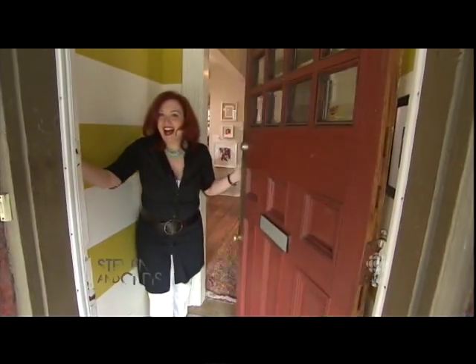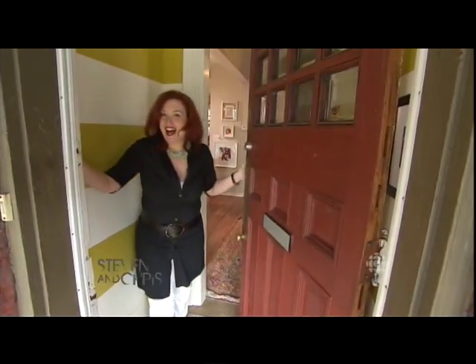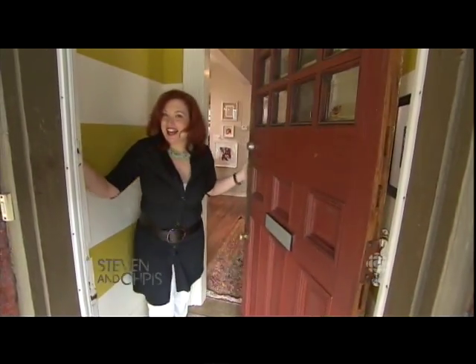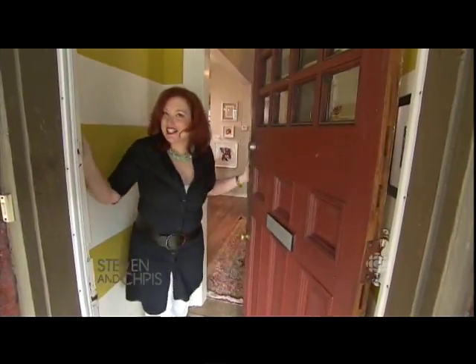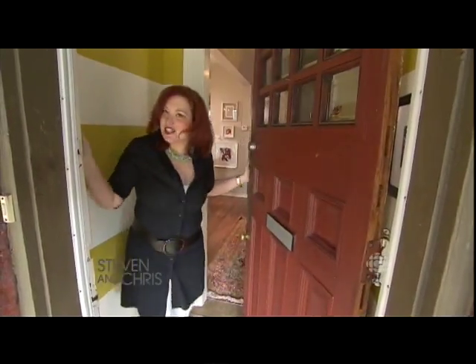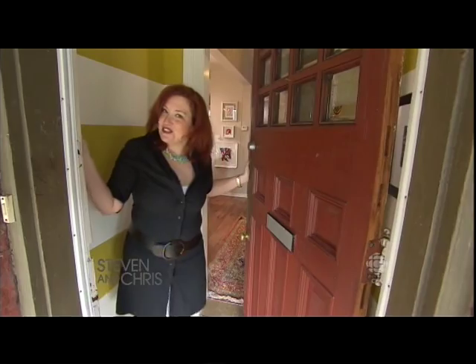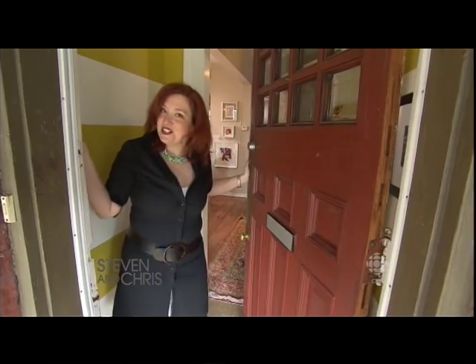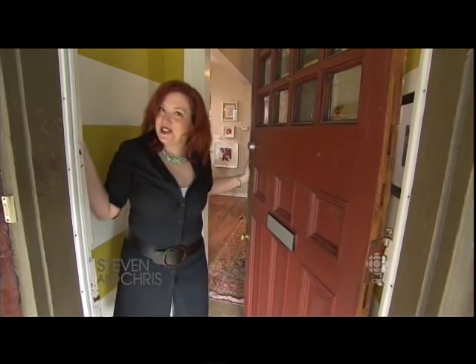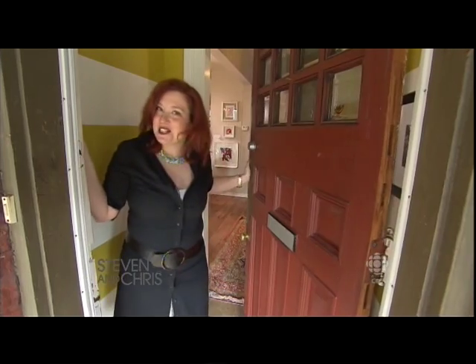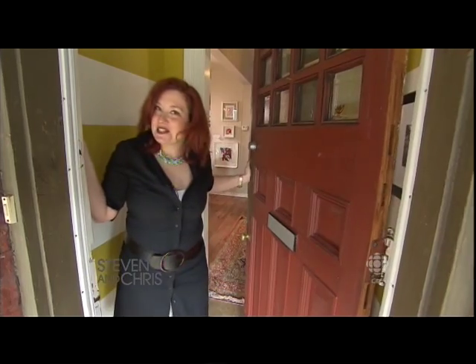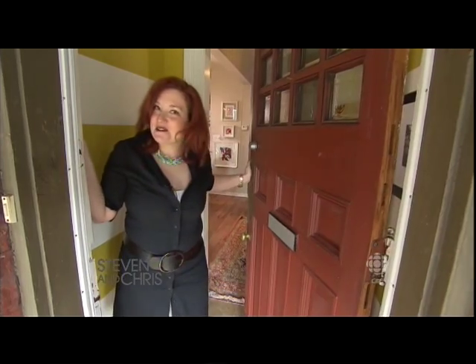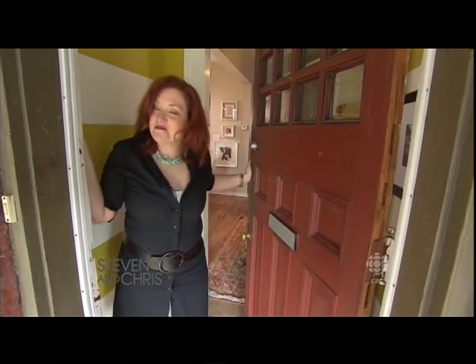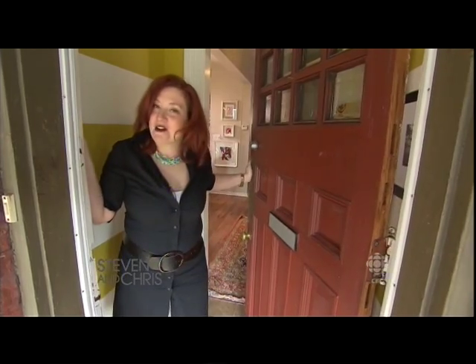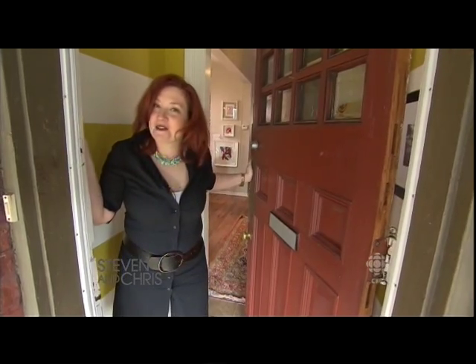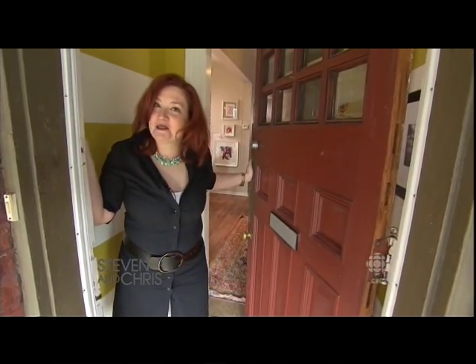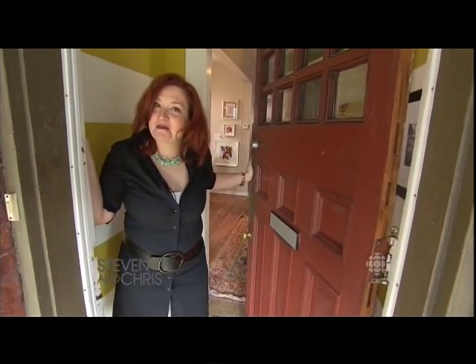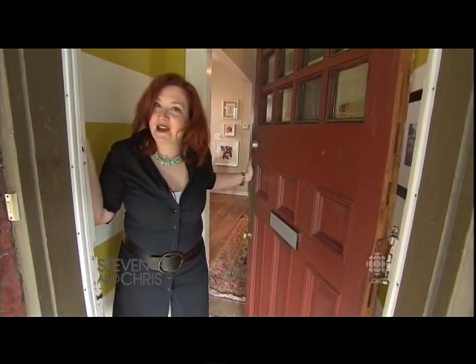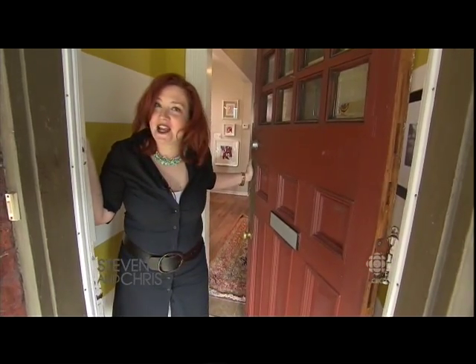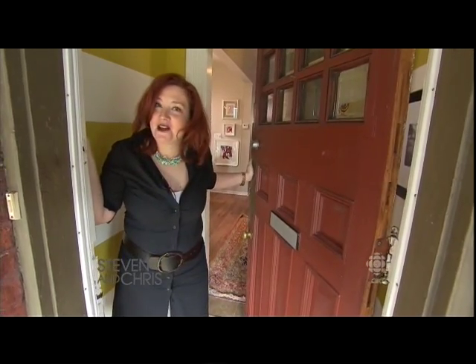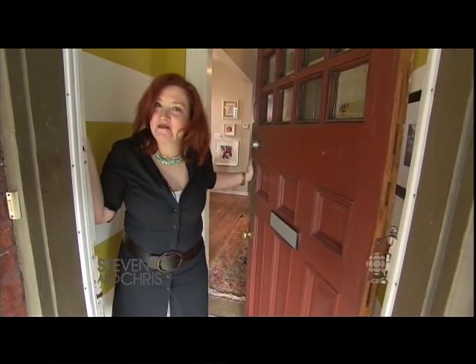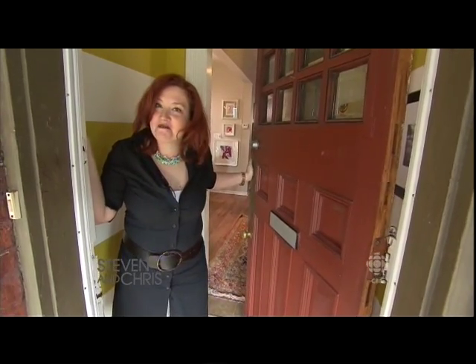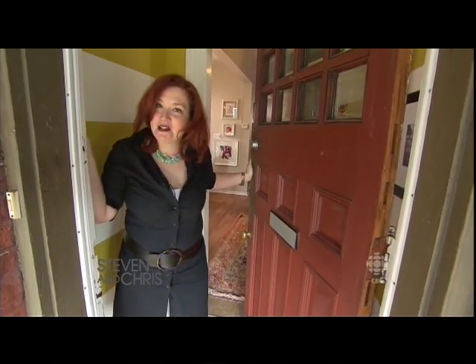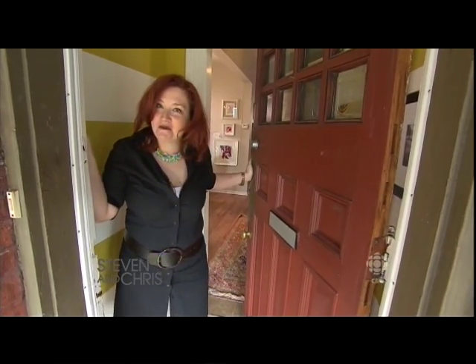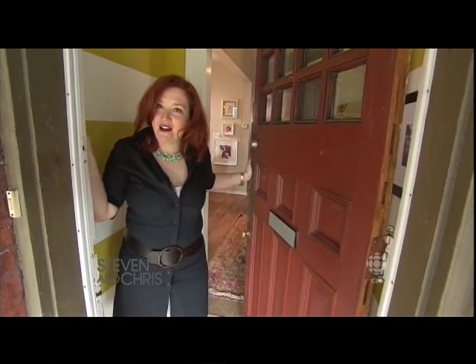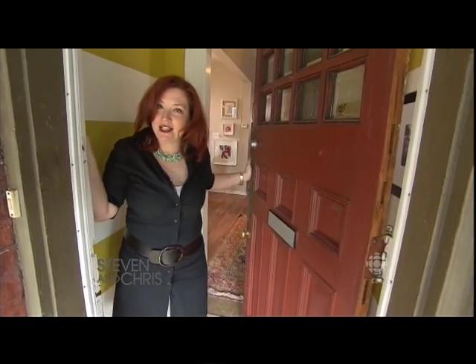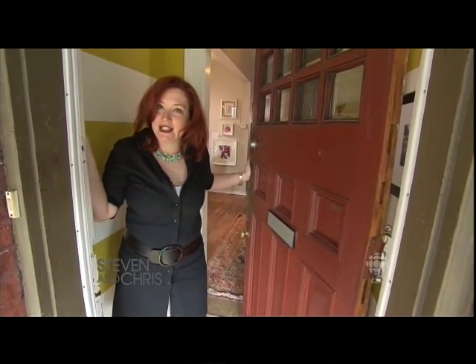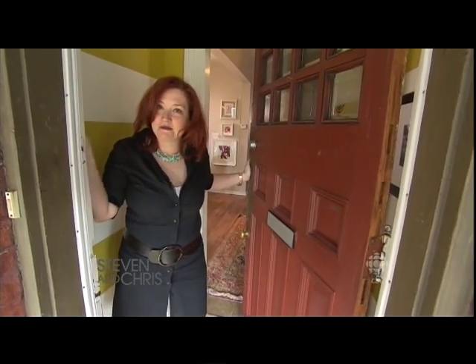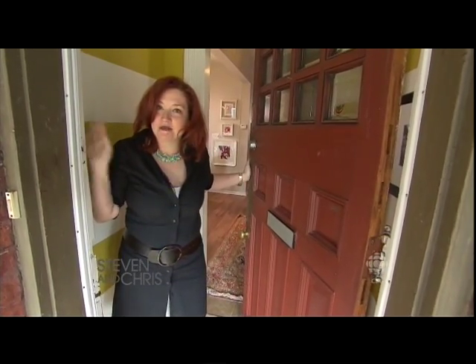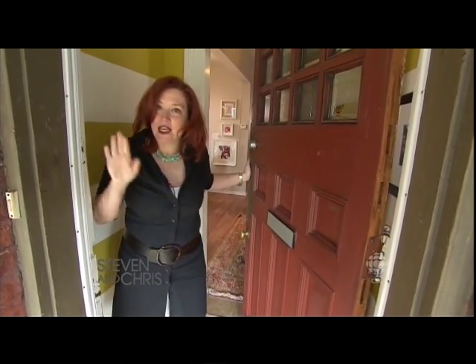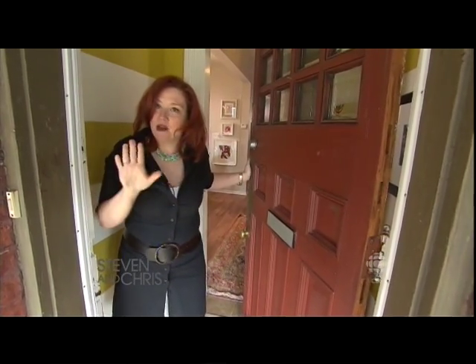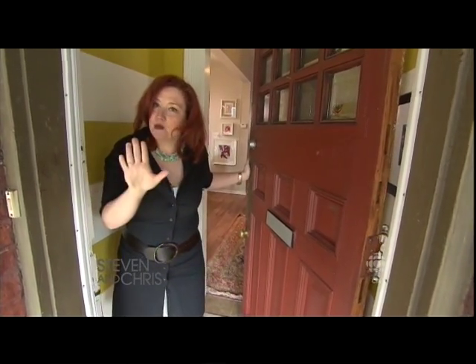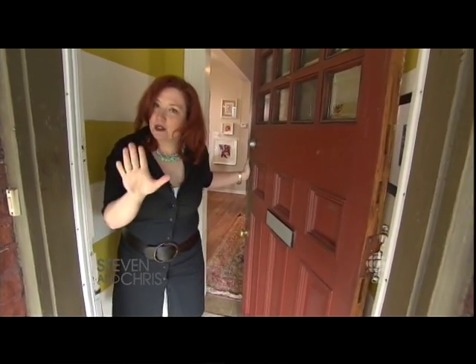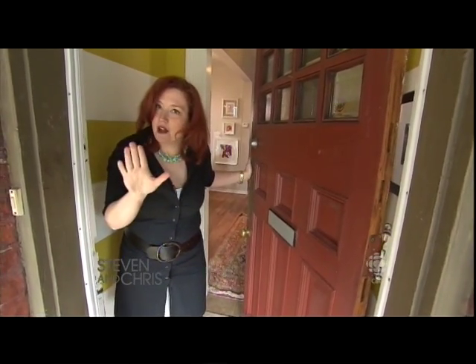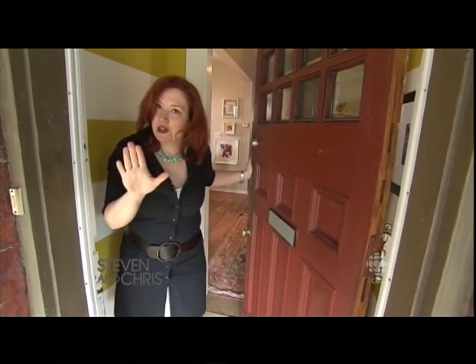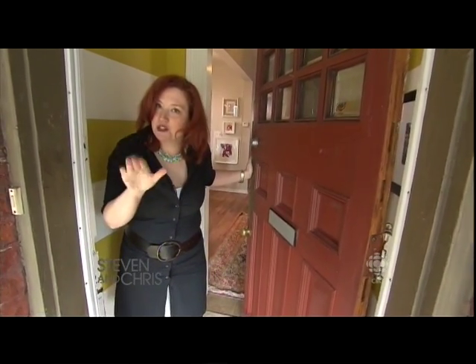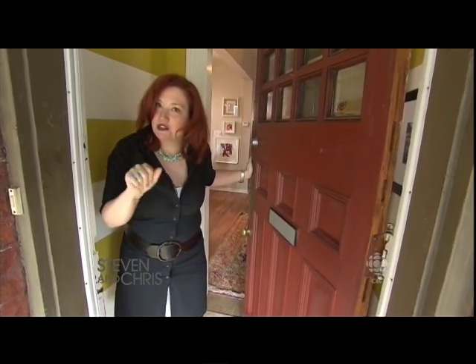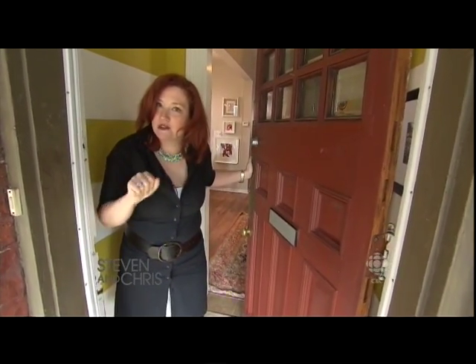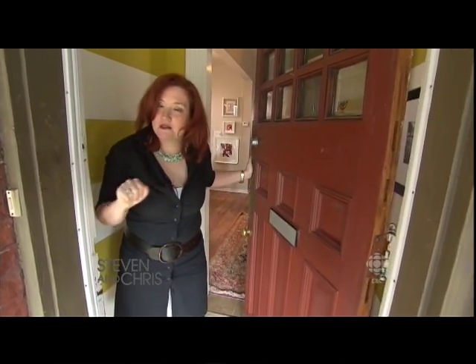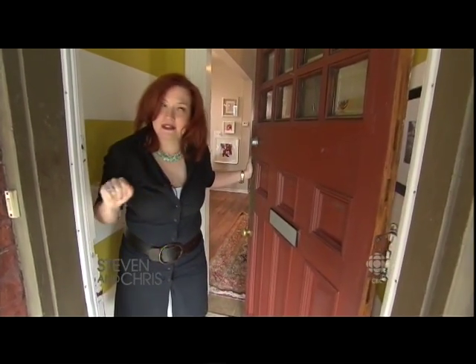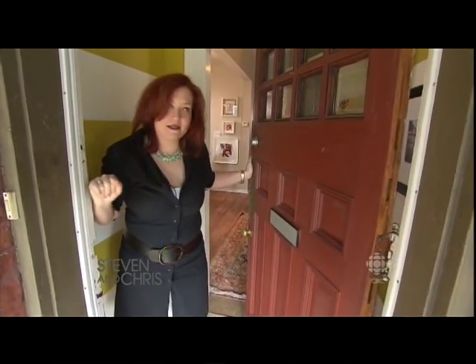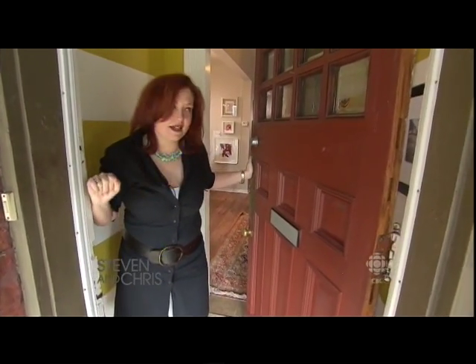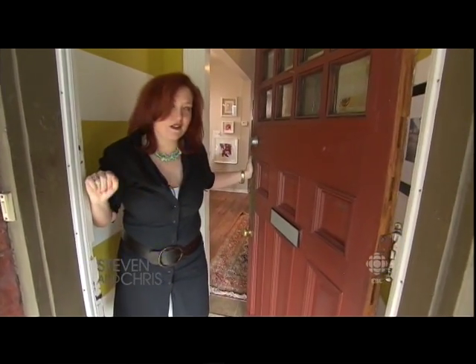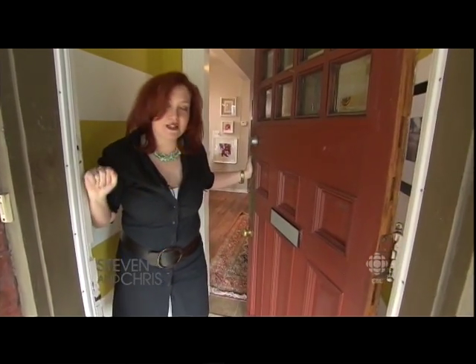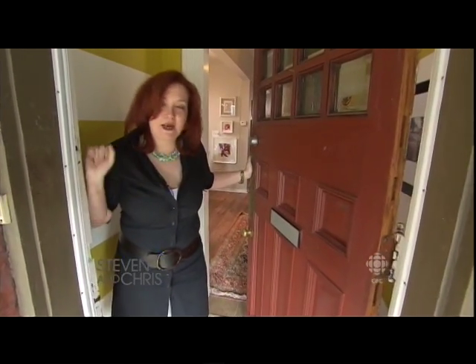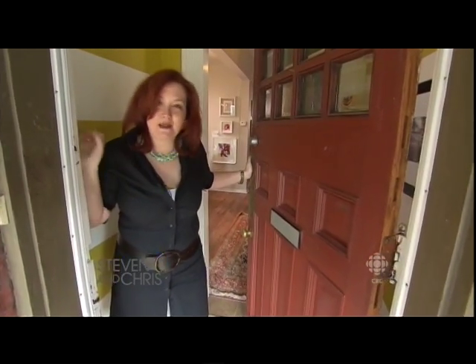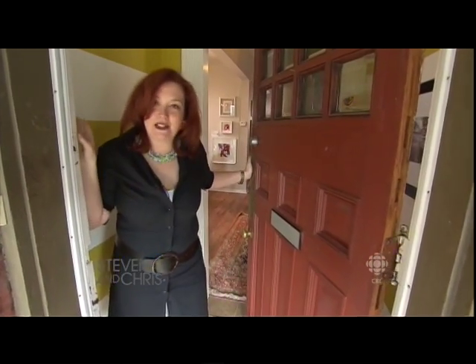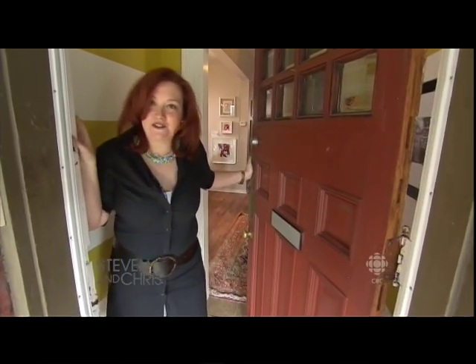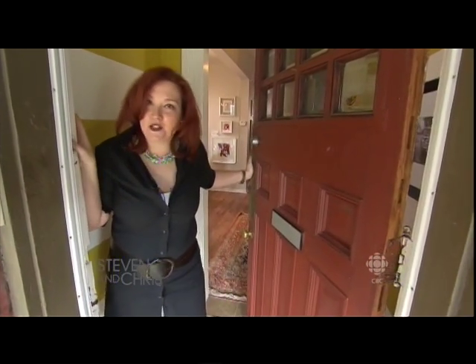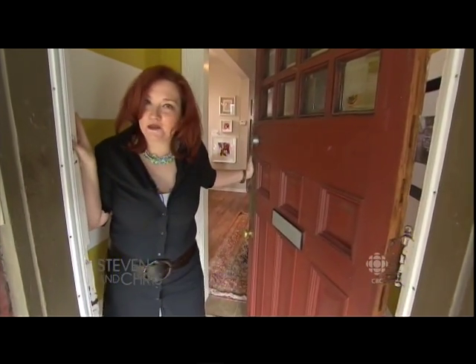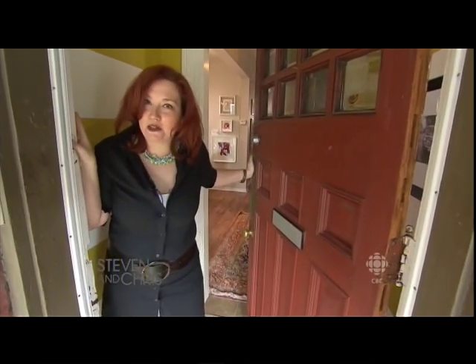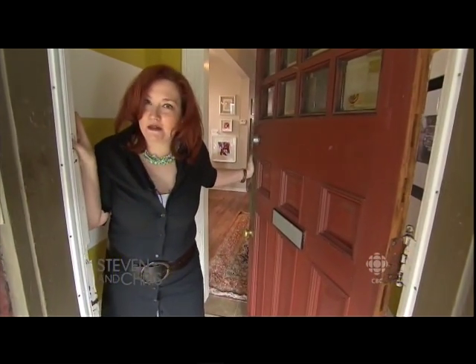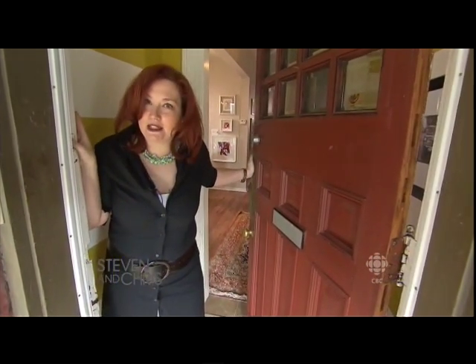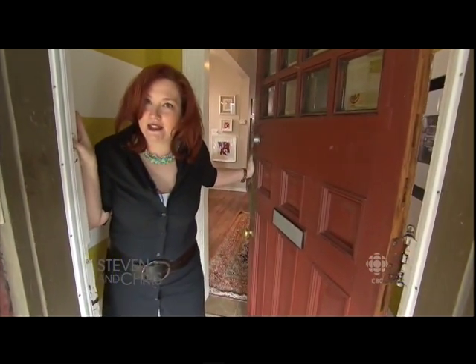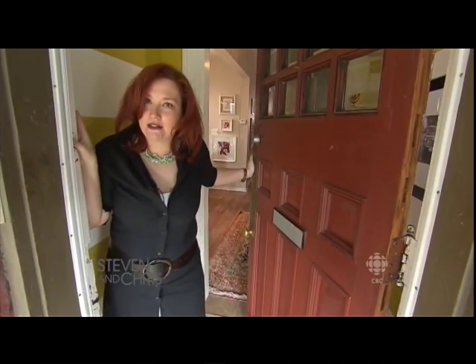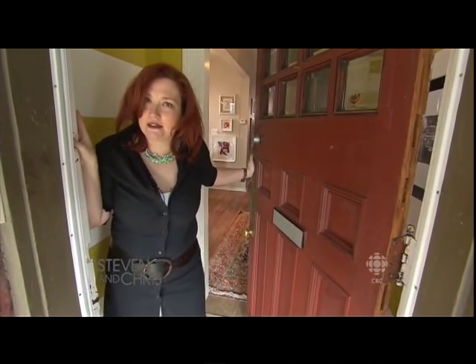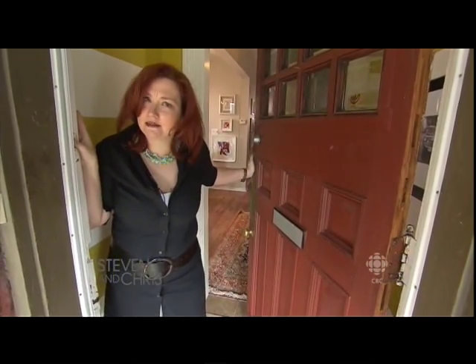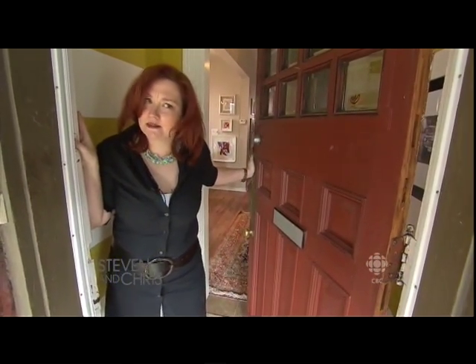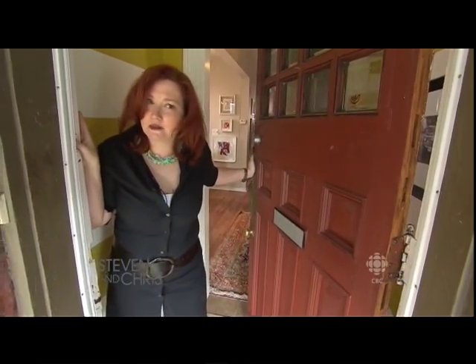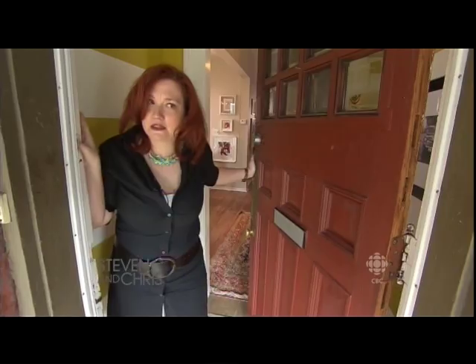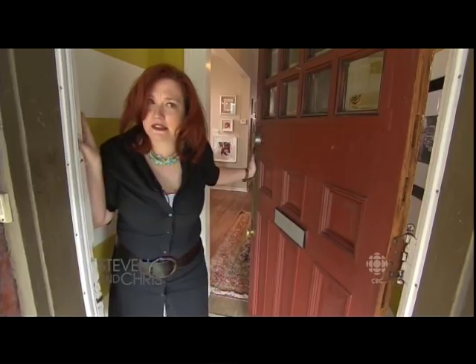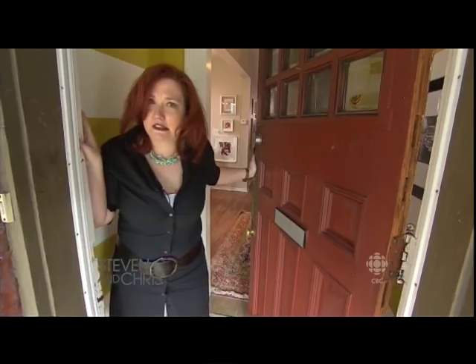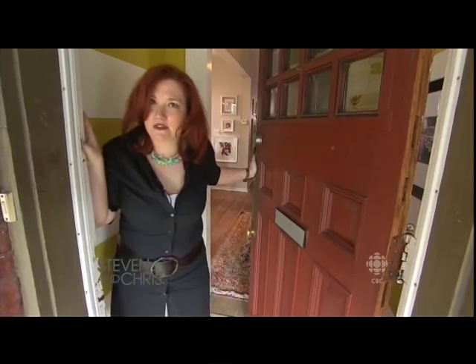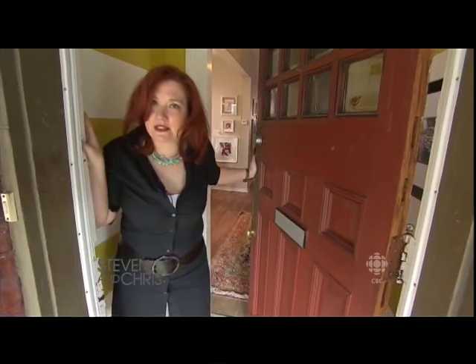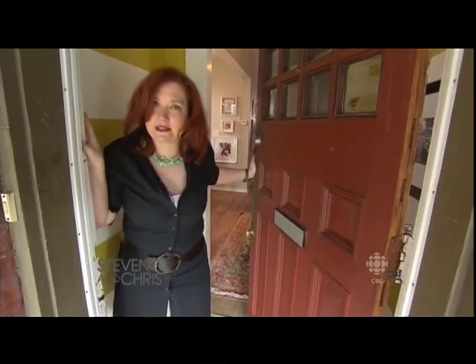Hi, Stephen and Chris. Welcome to my home, come on in. We'll caution you — it's not every day we let a film crew in here, and we're a little nervous.